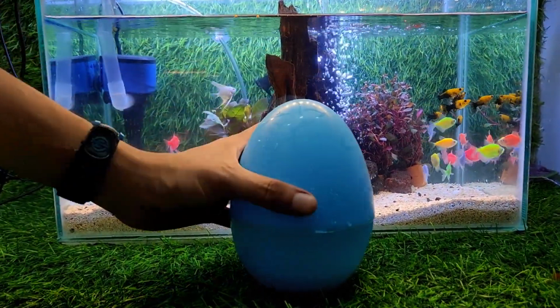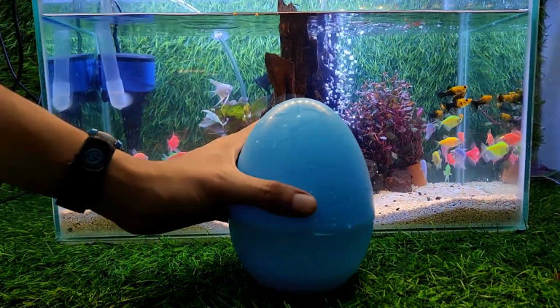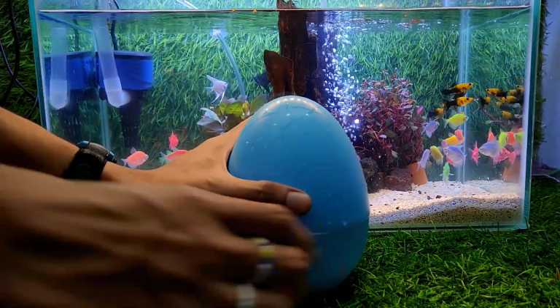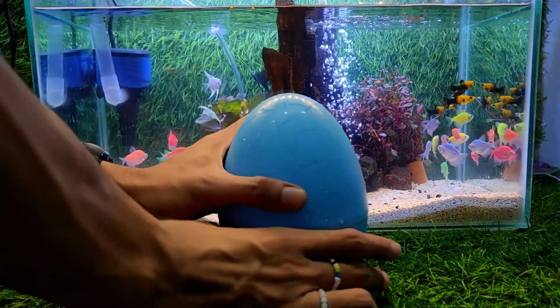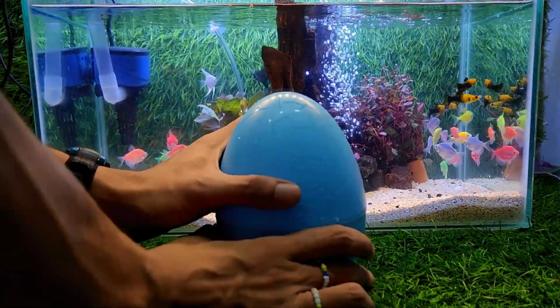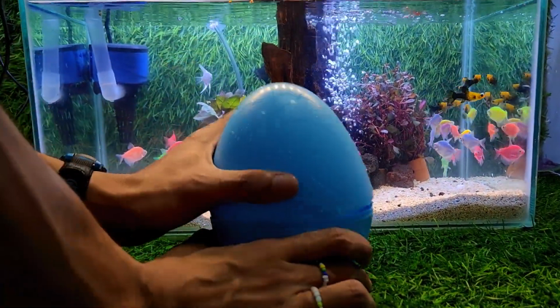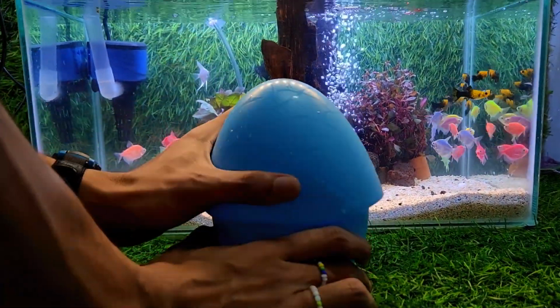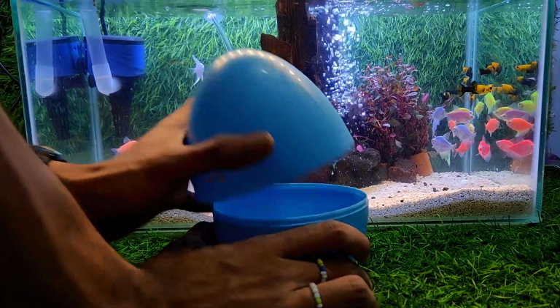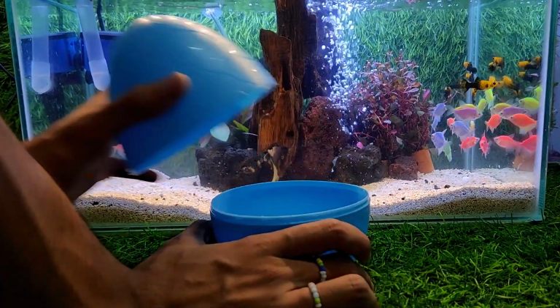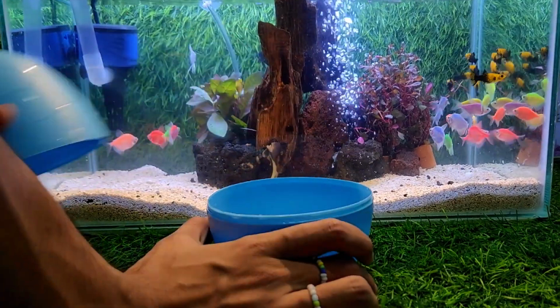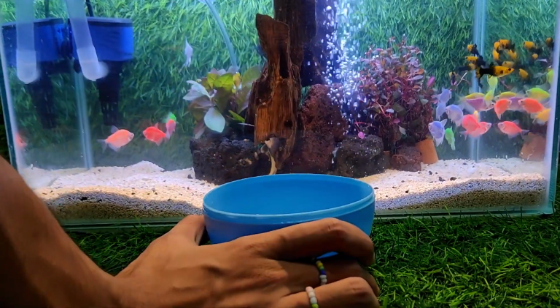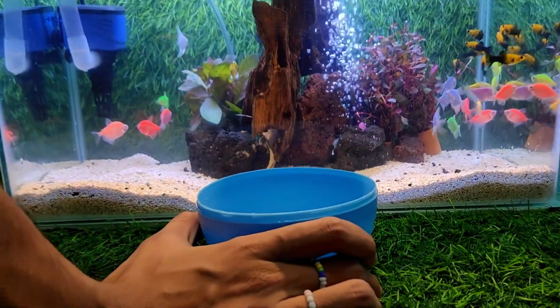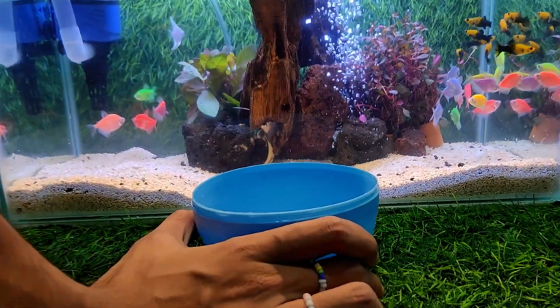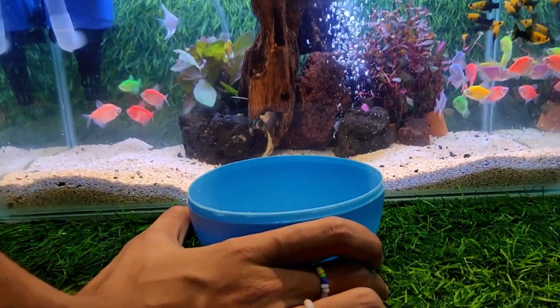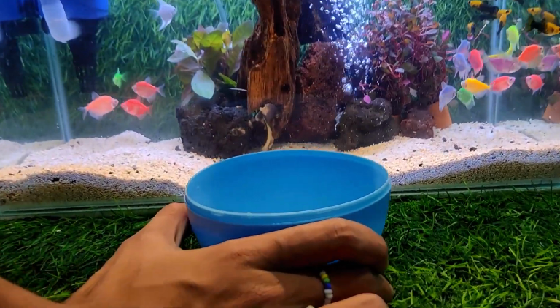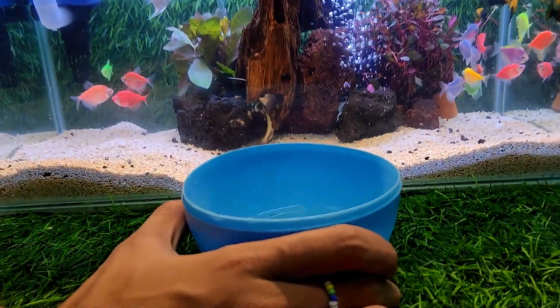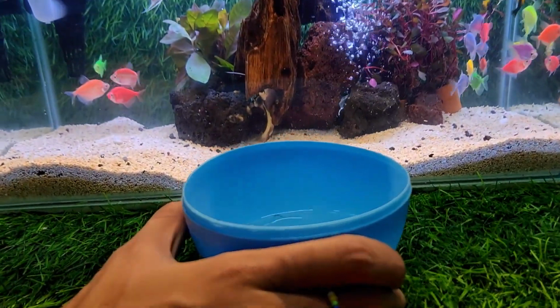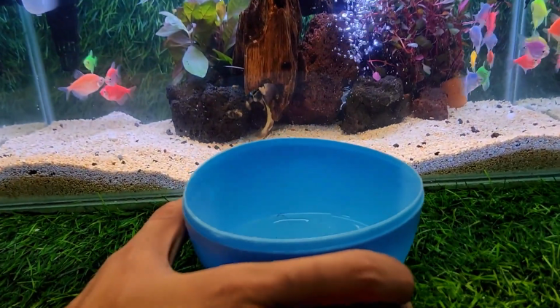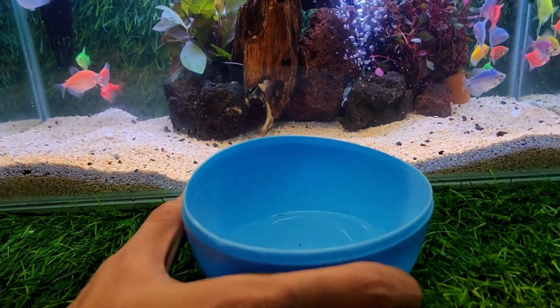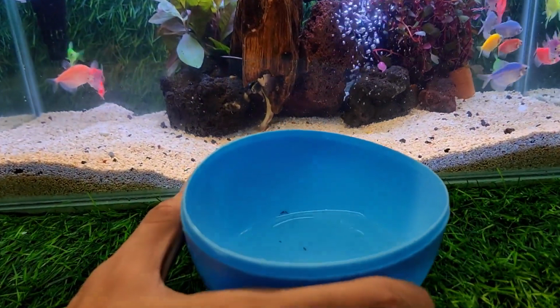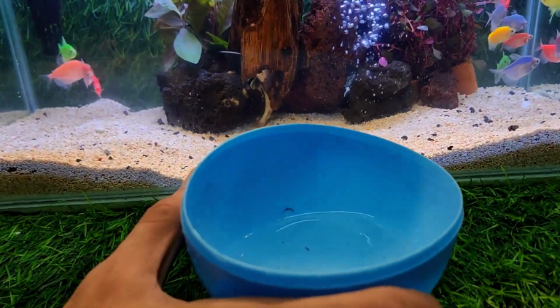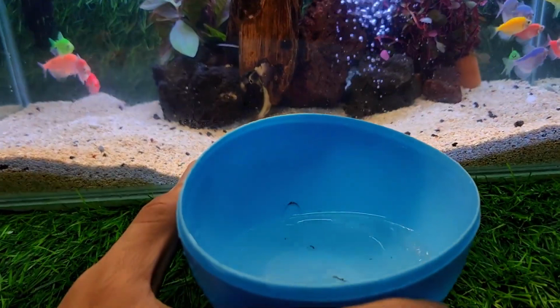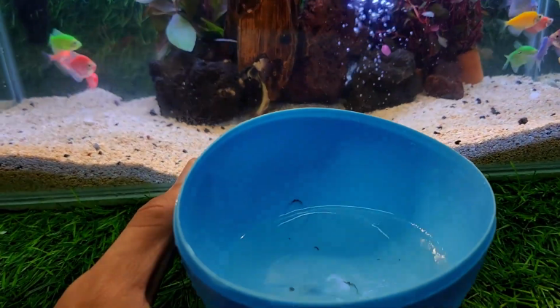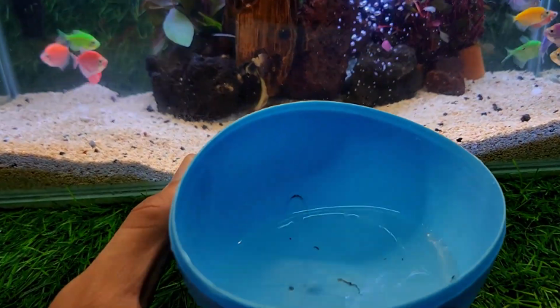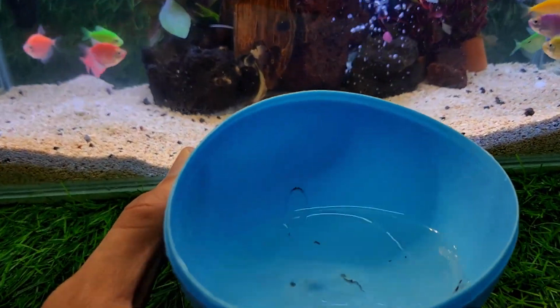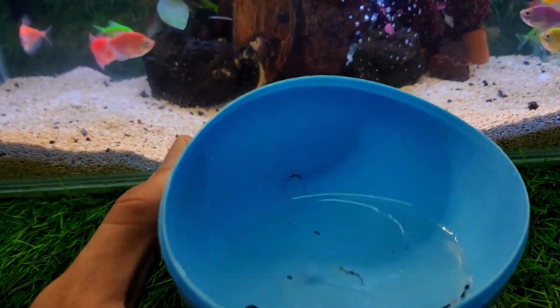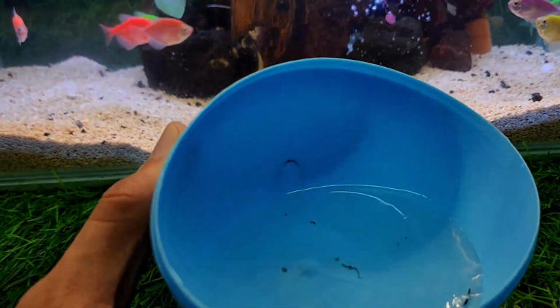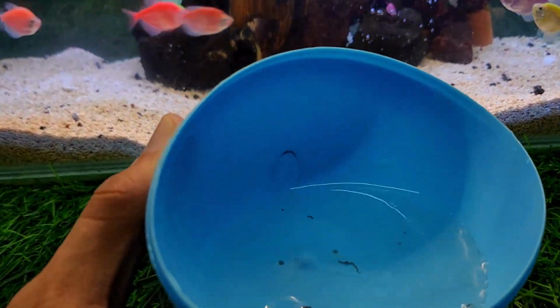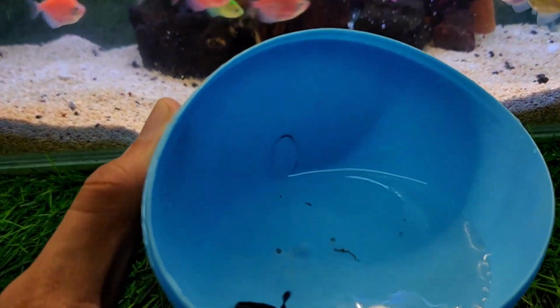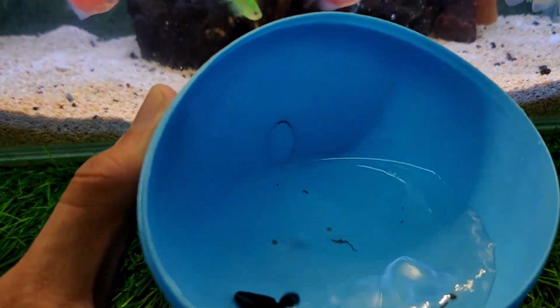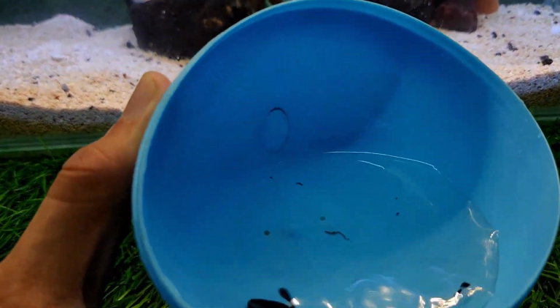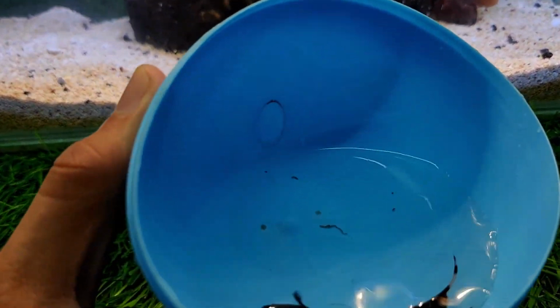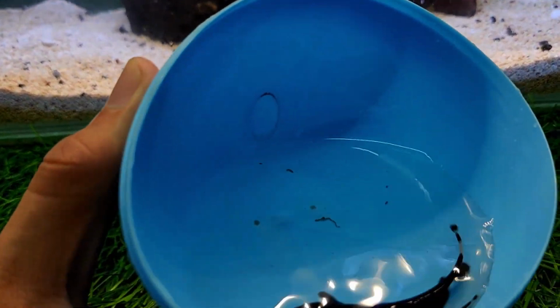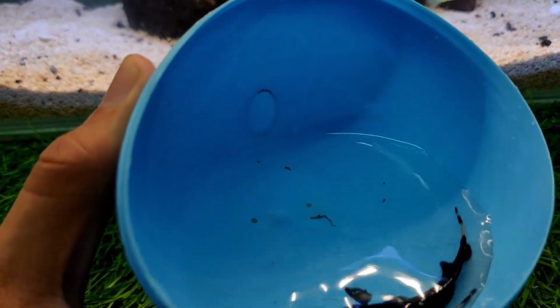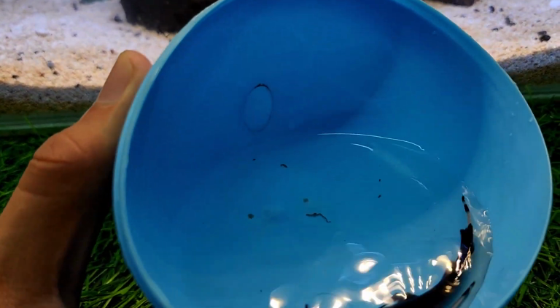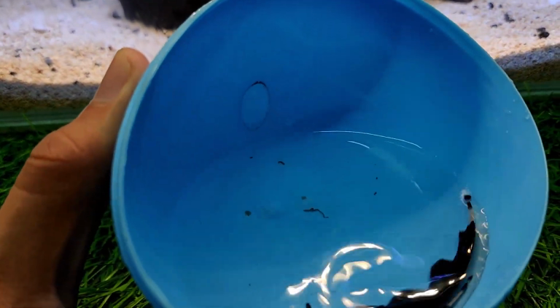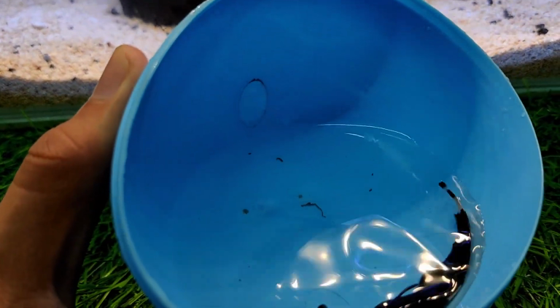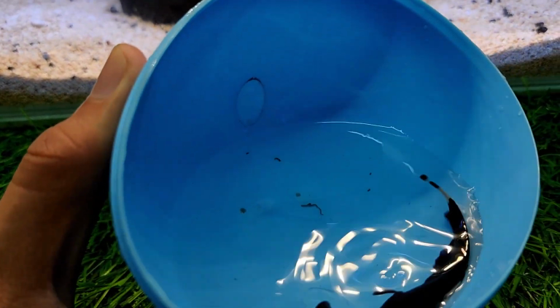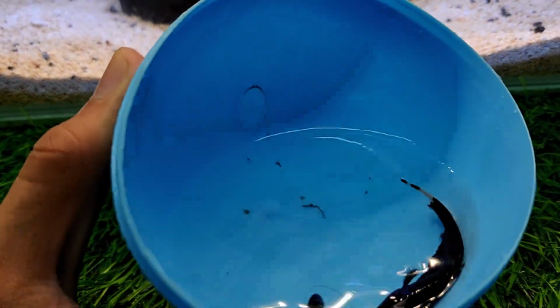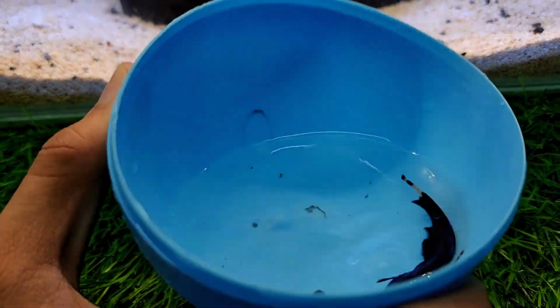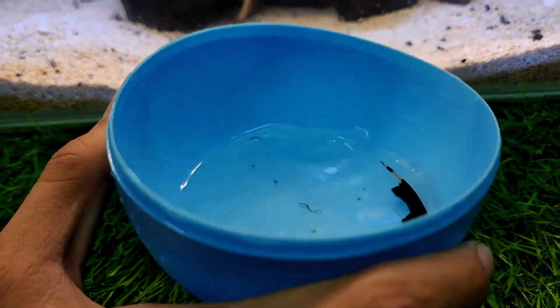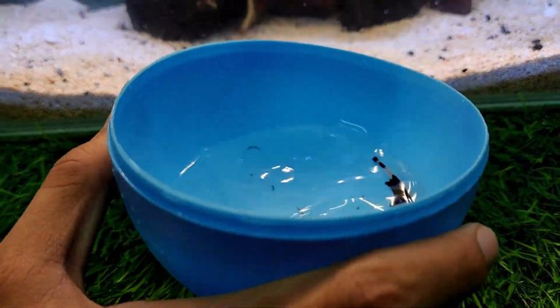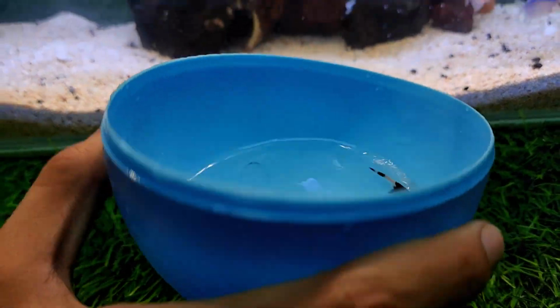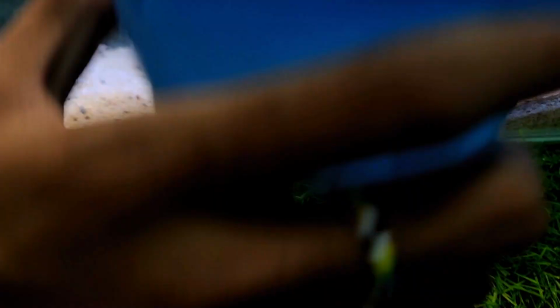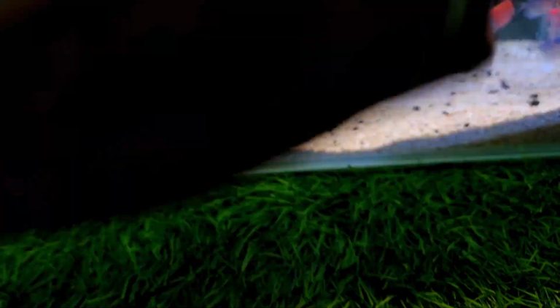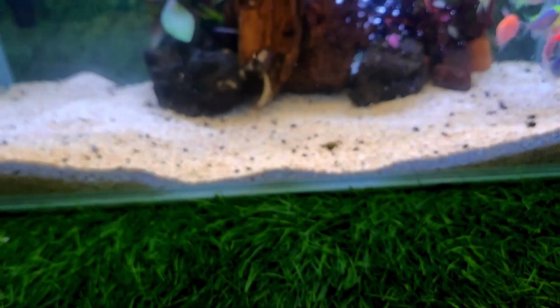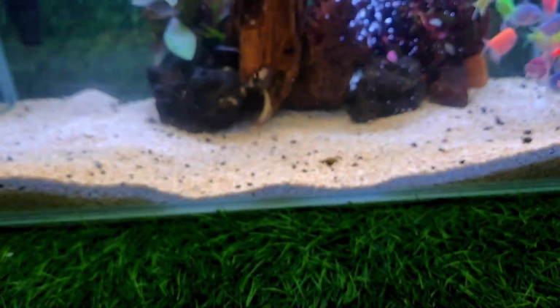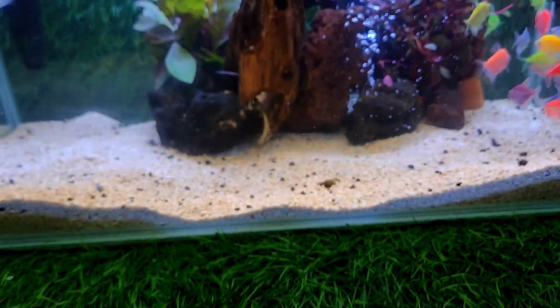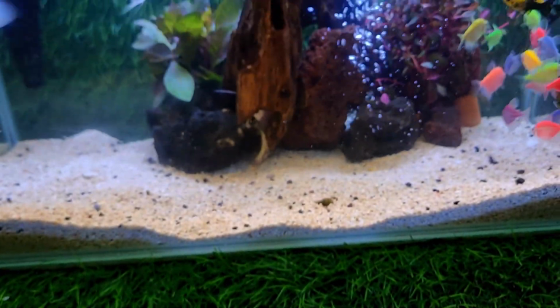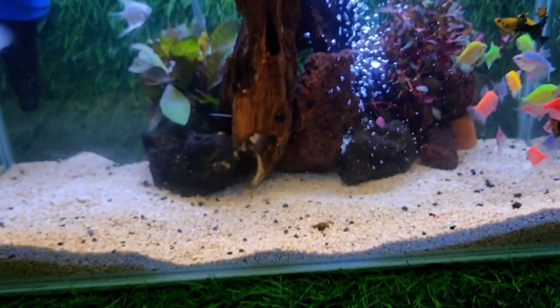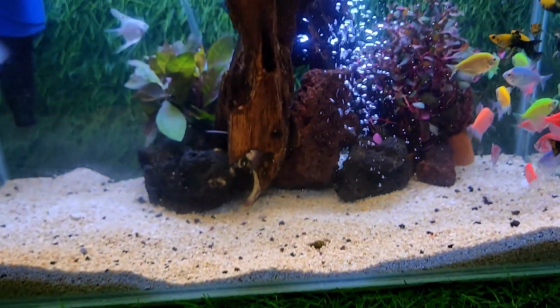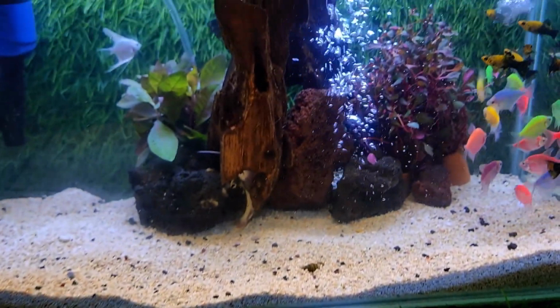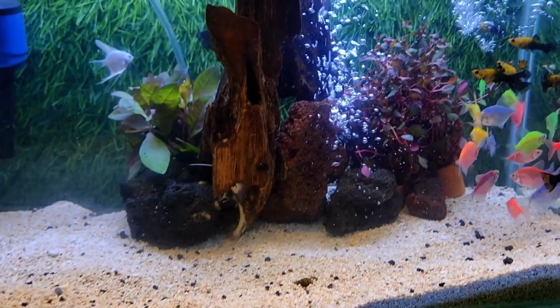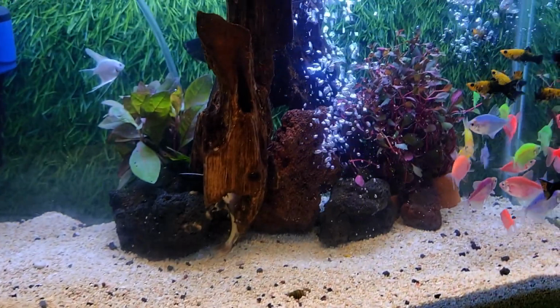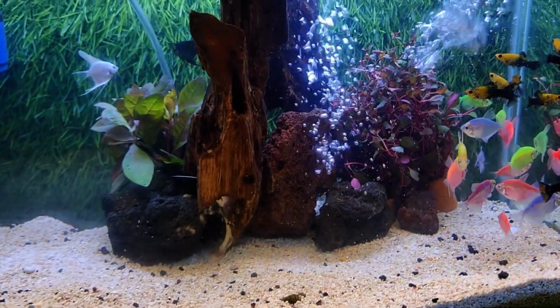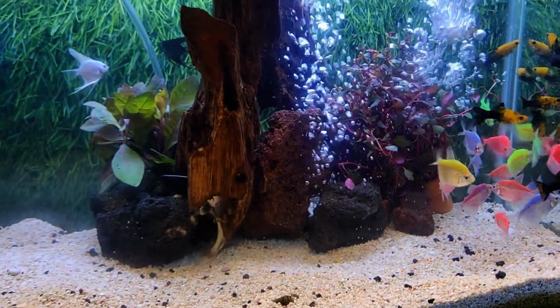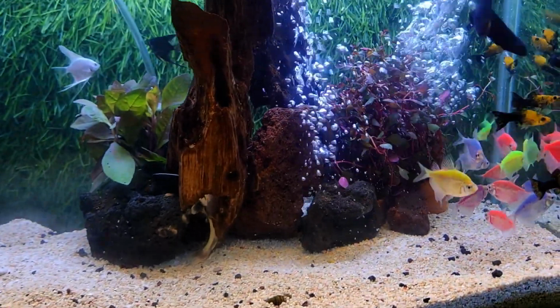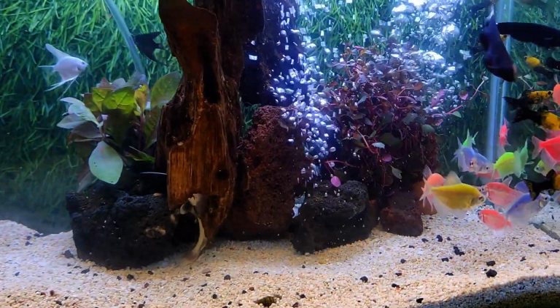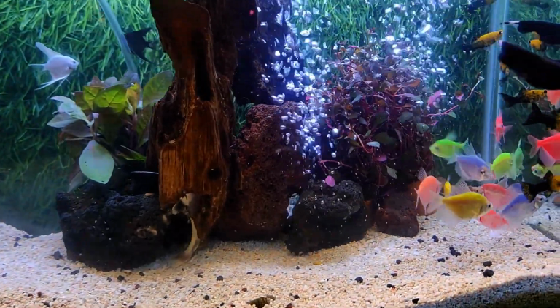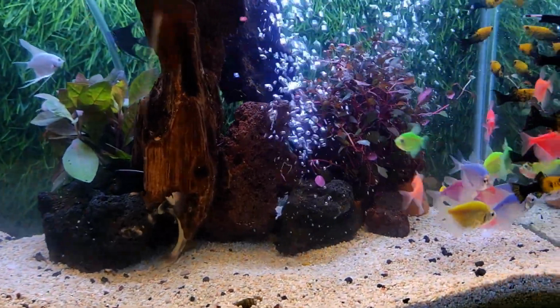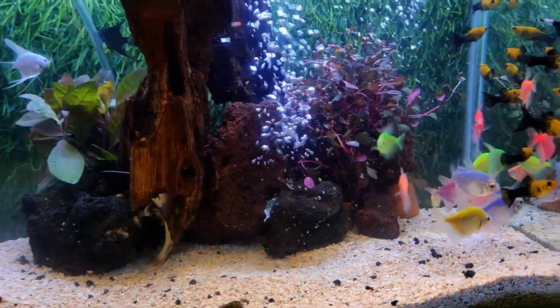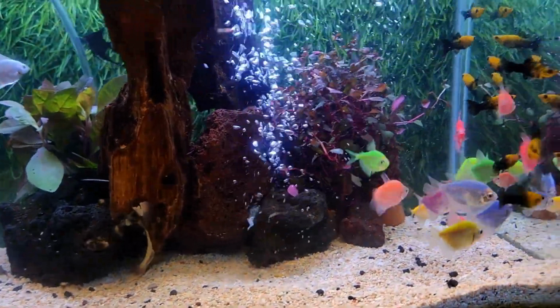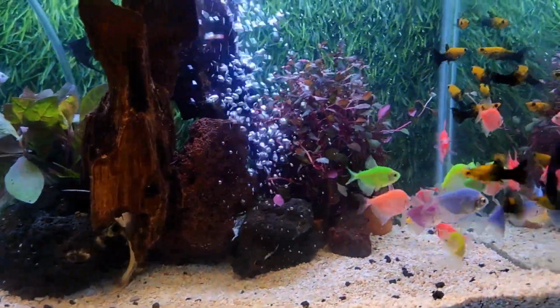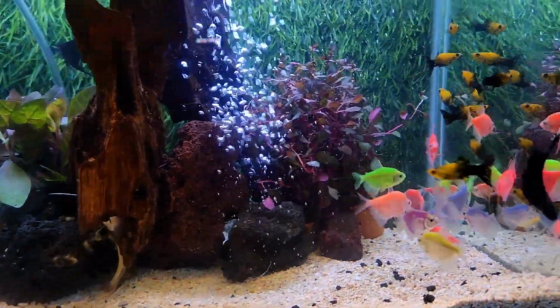What's this? This is a black ghost fish. Woohoo!